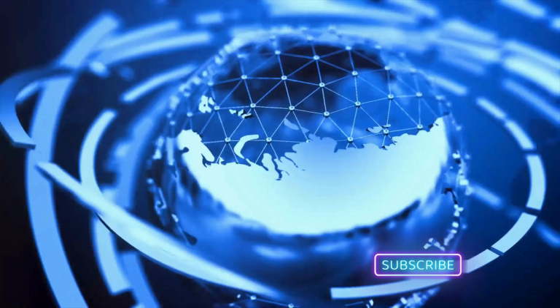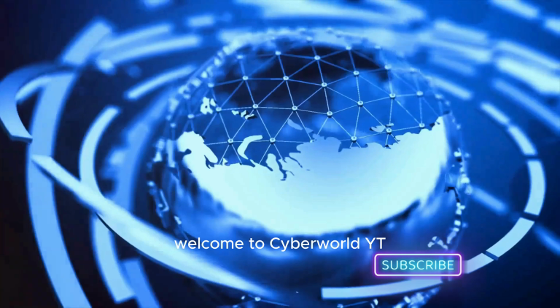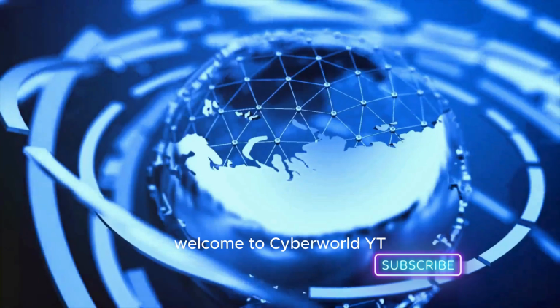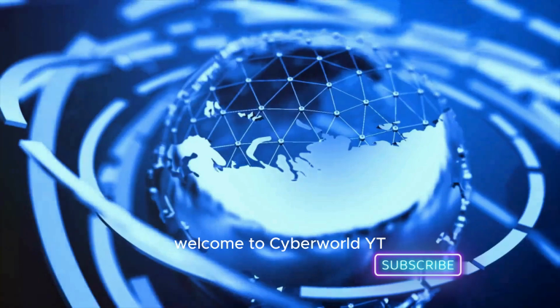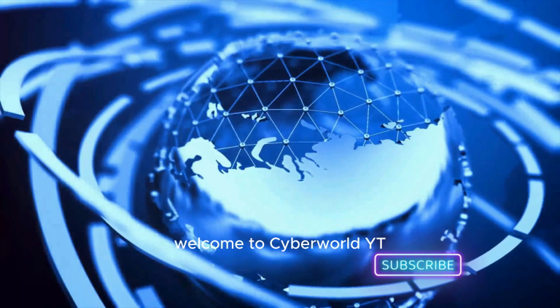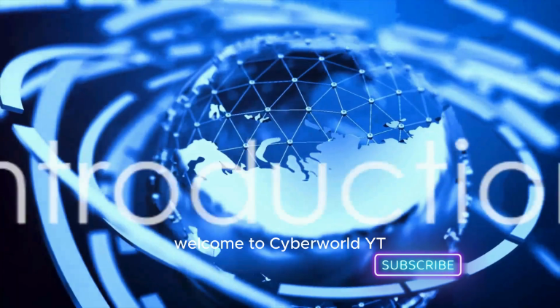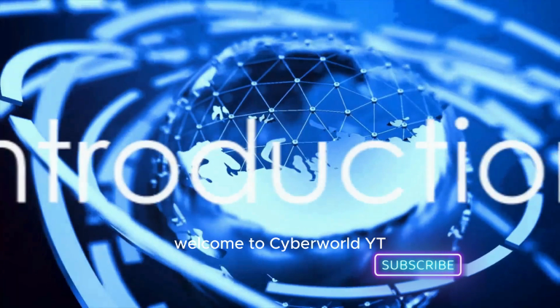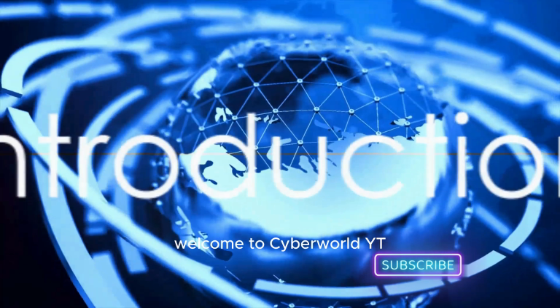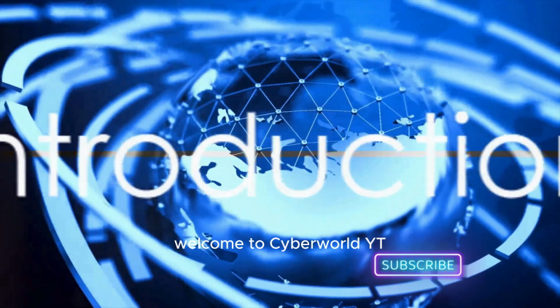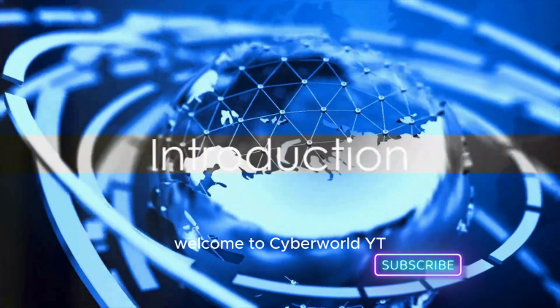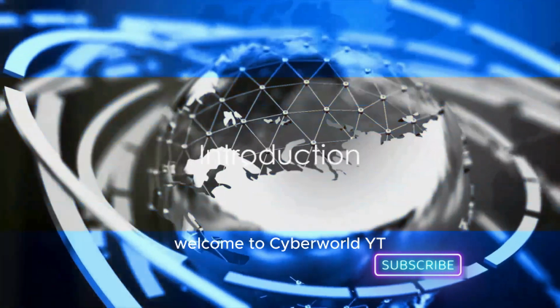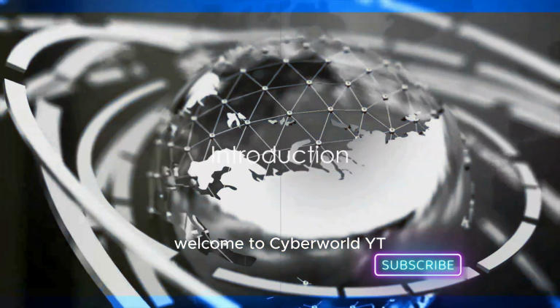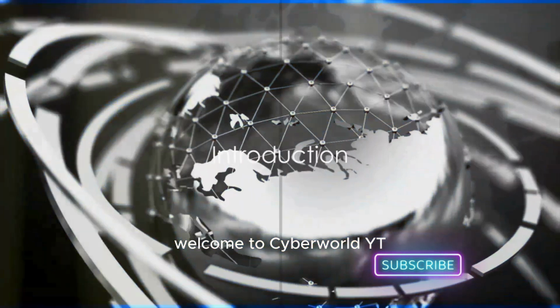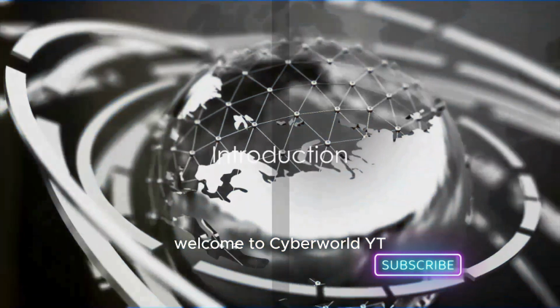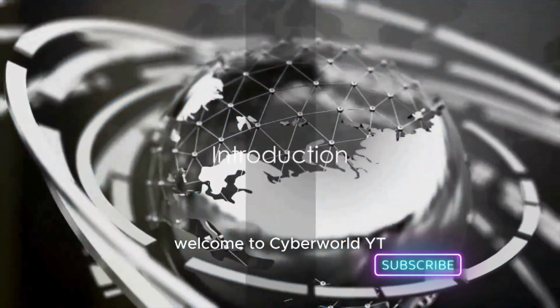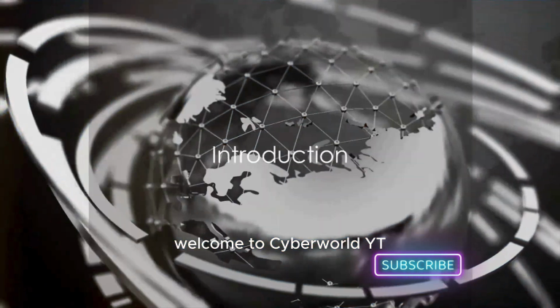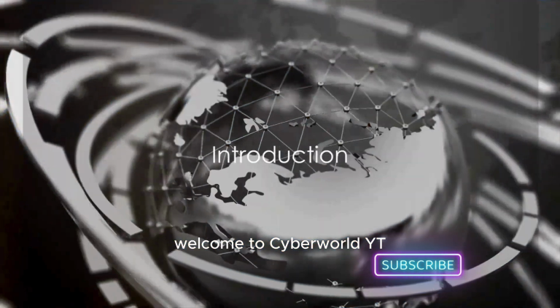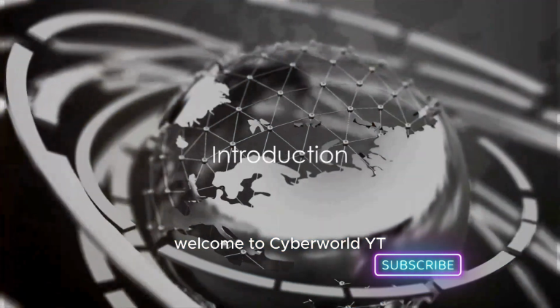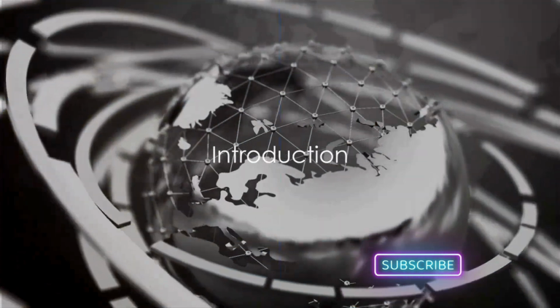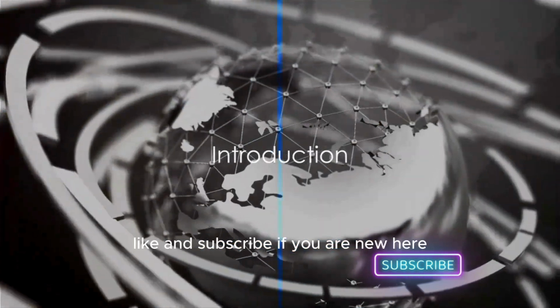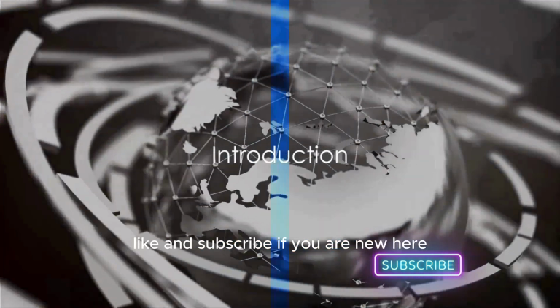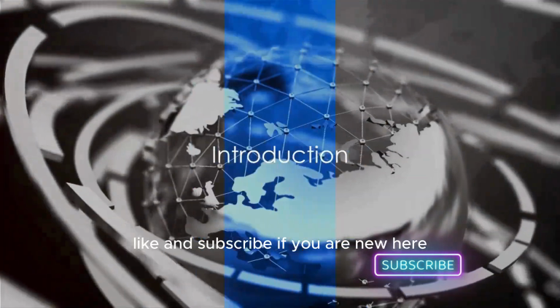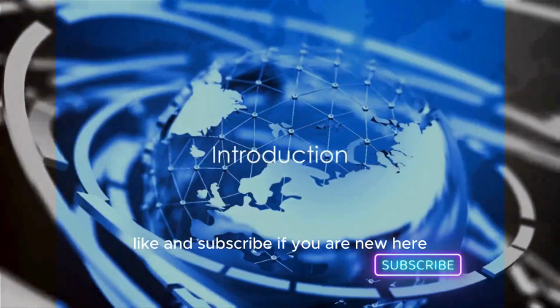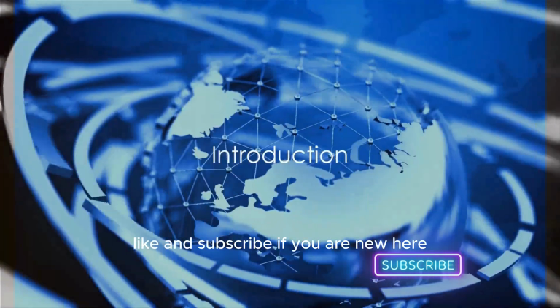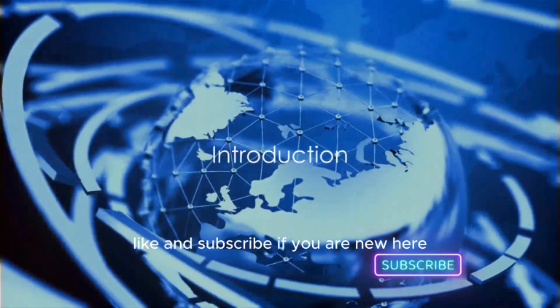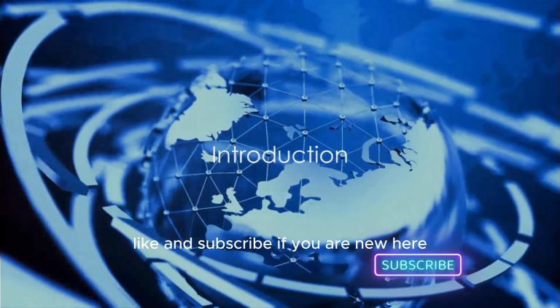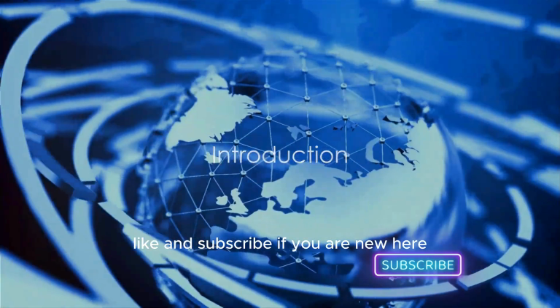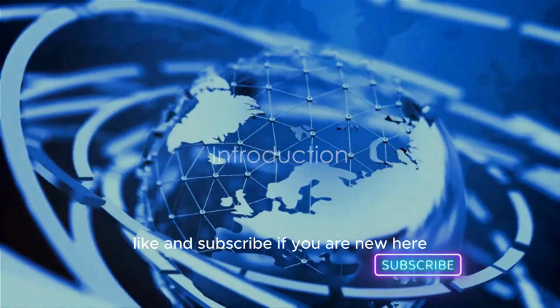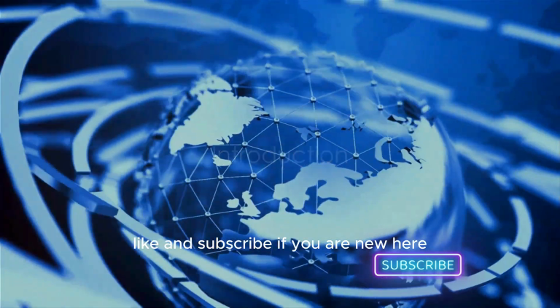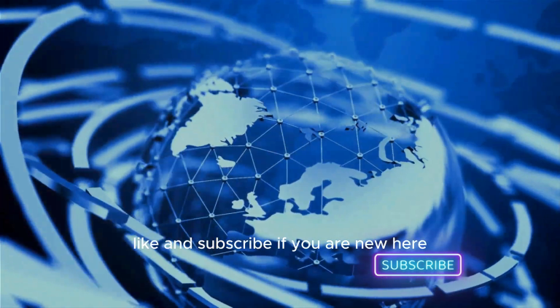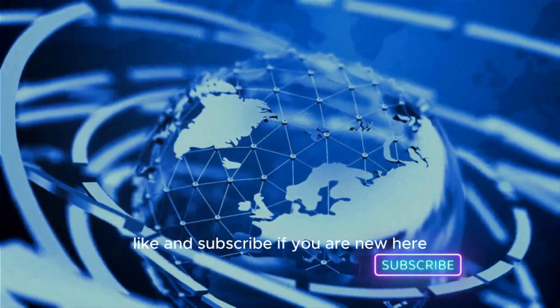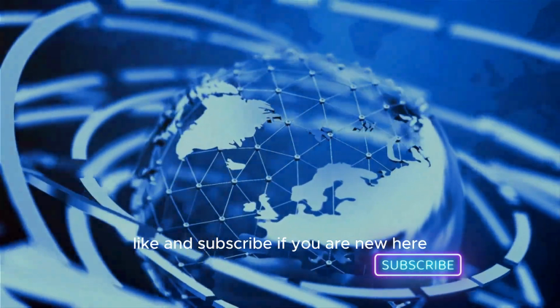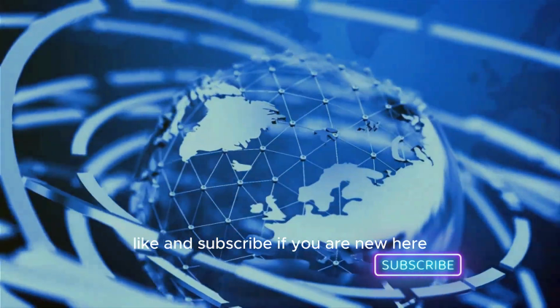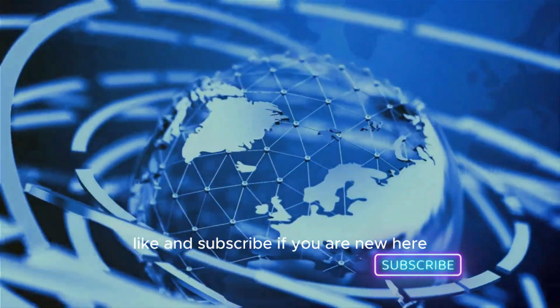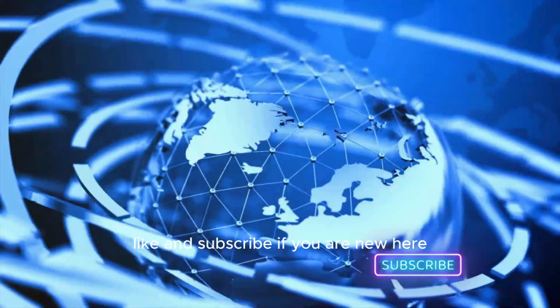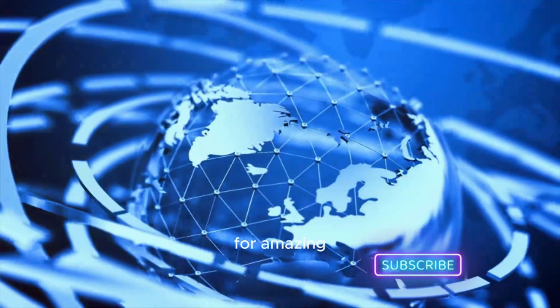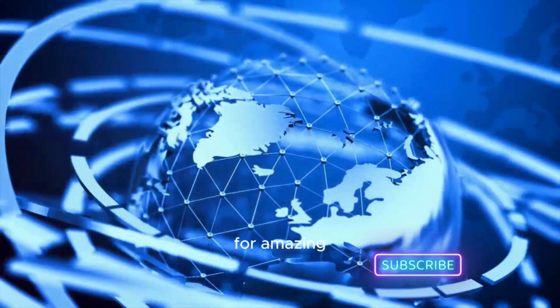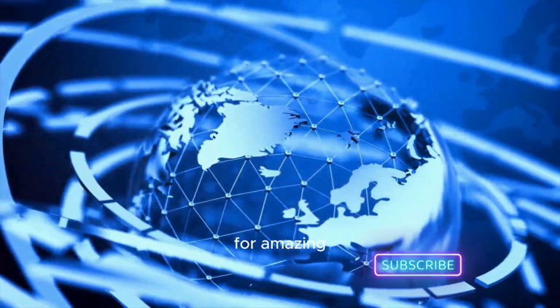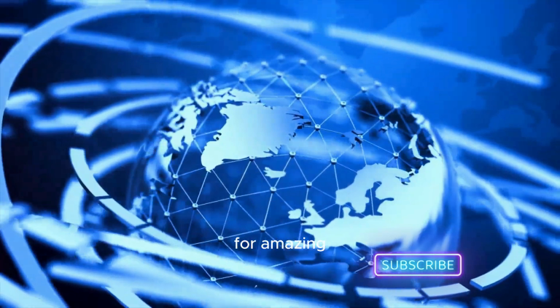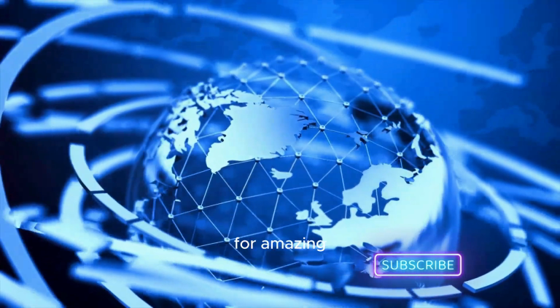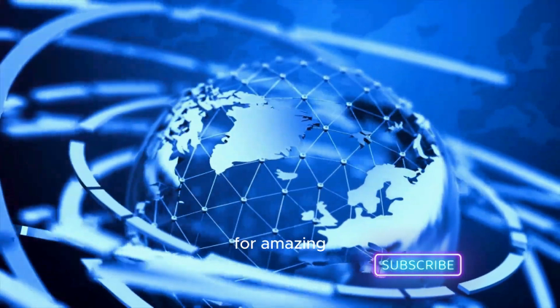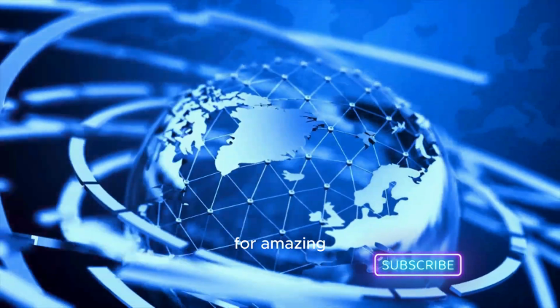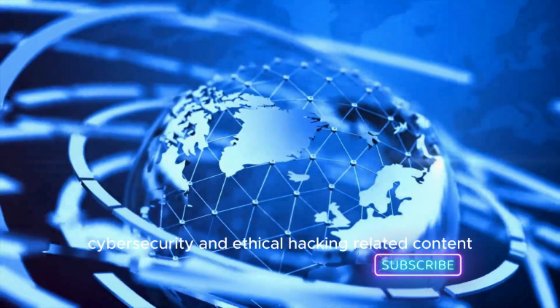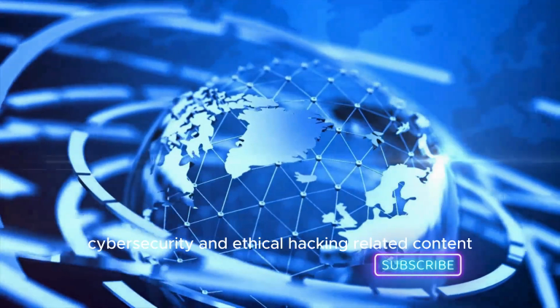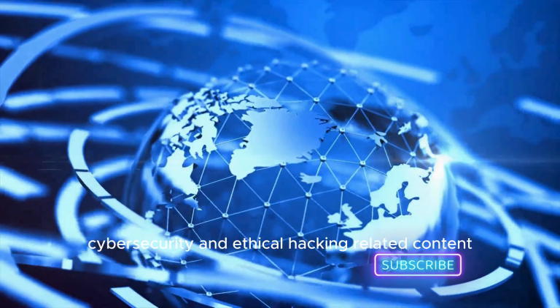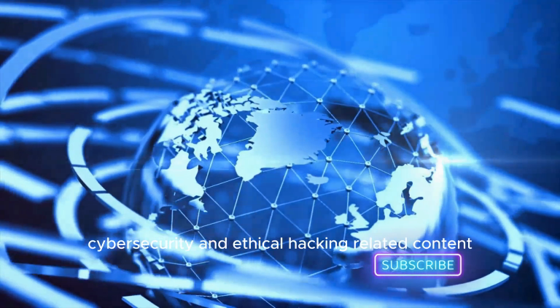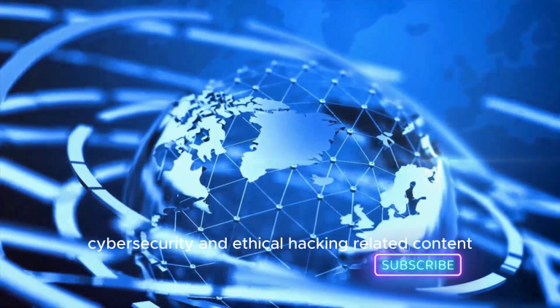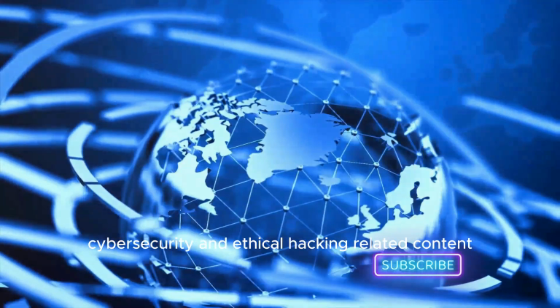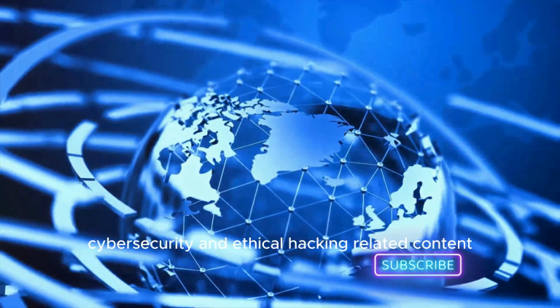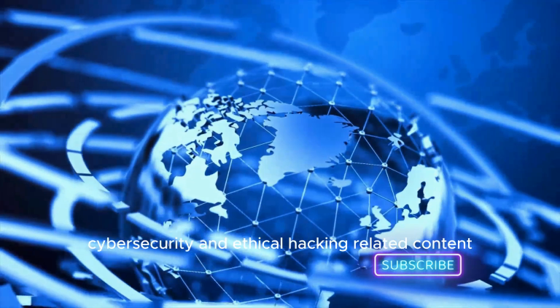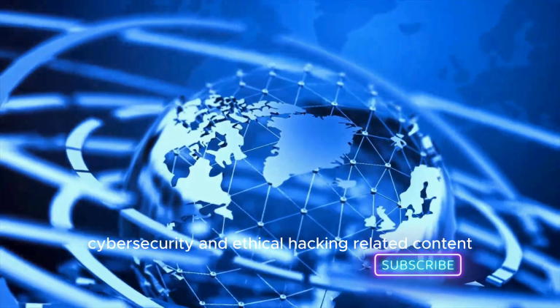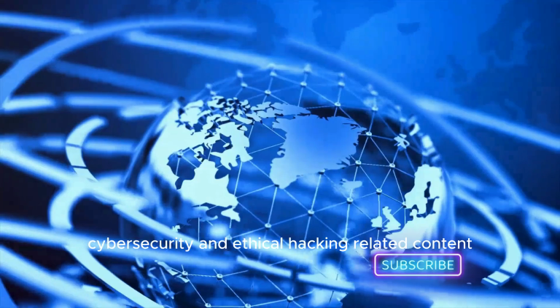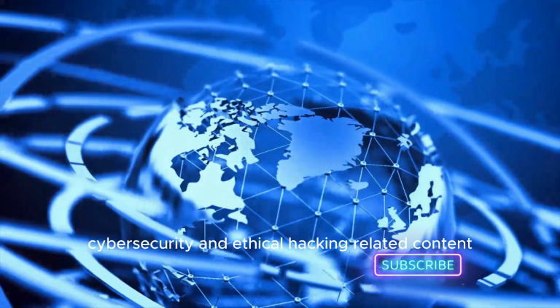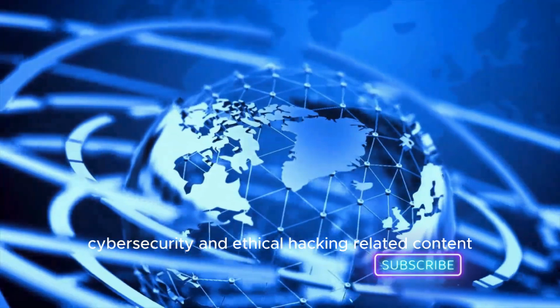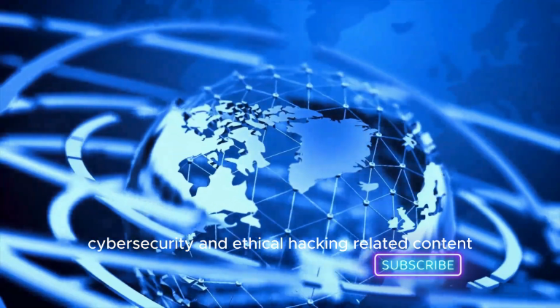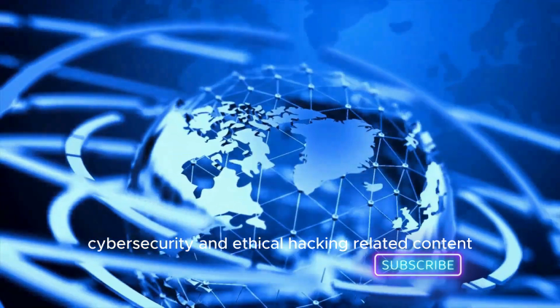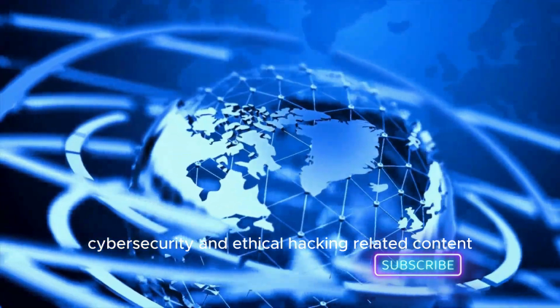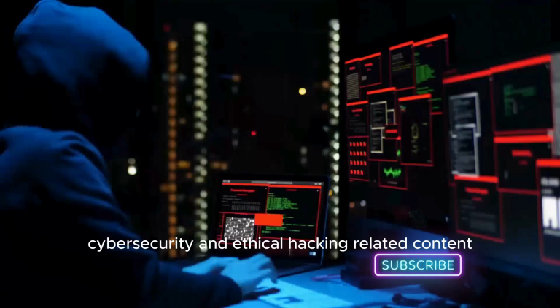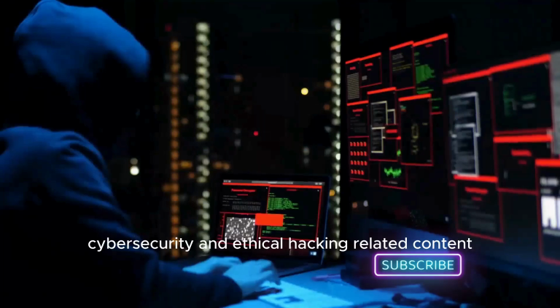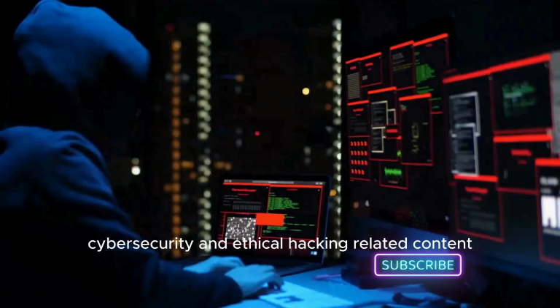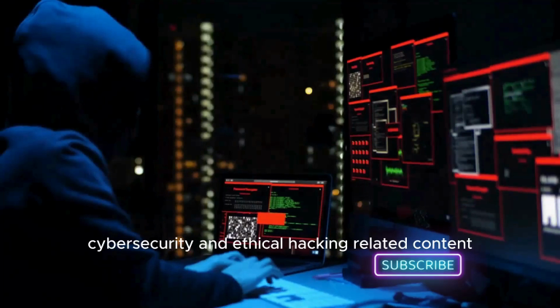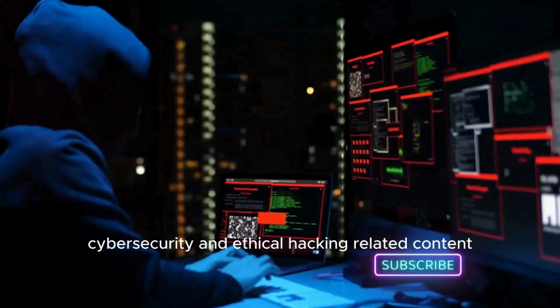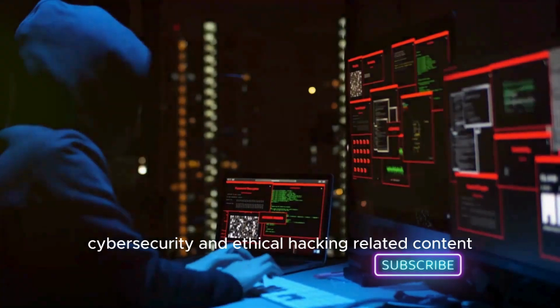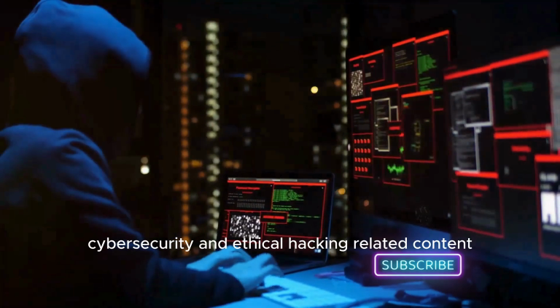Welcome to CyberWorldYT. Like and subscribe if you are new here for amazing cyber security and ethical hacking related content.